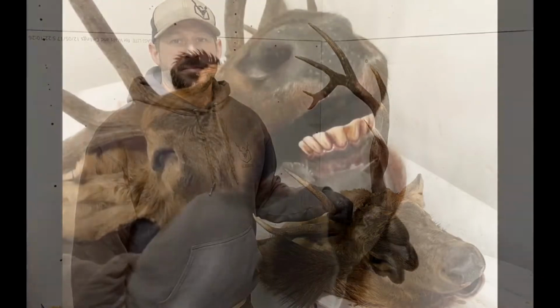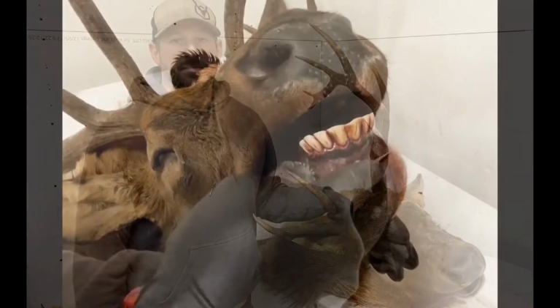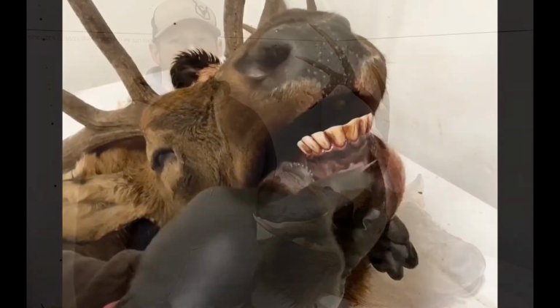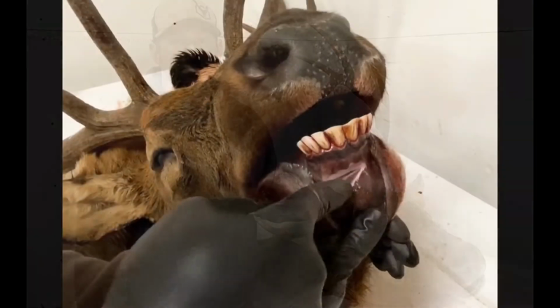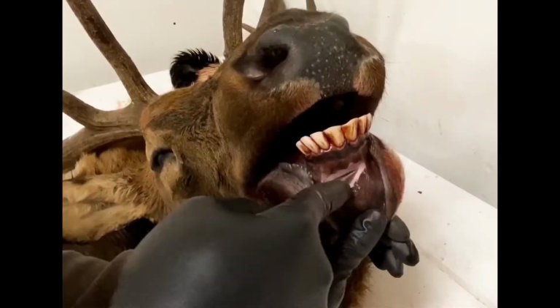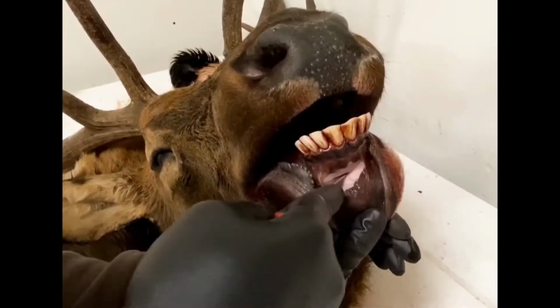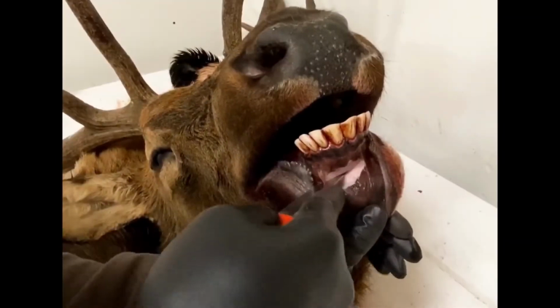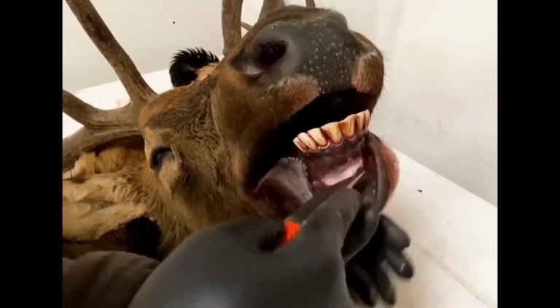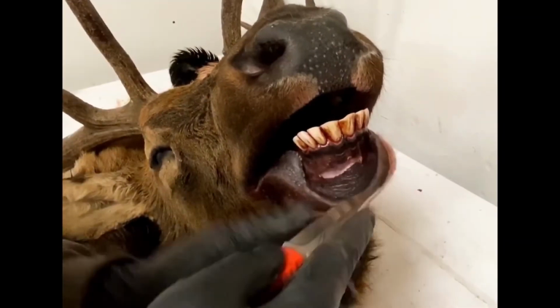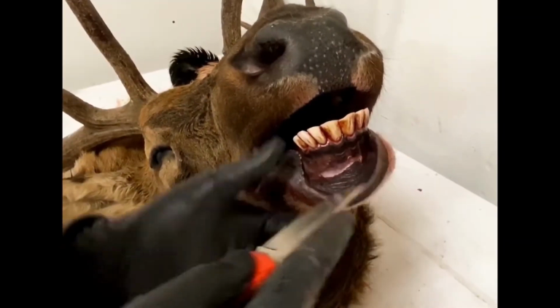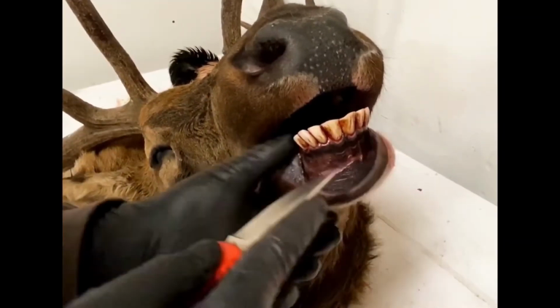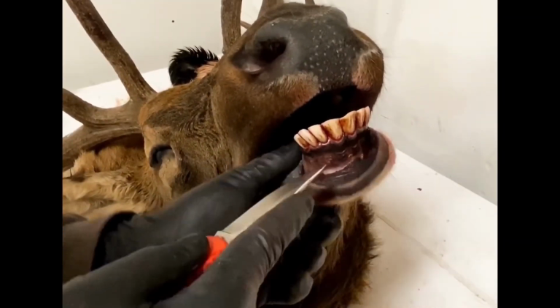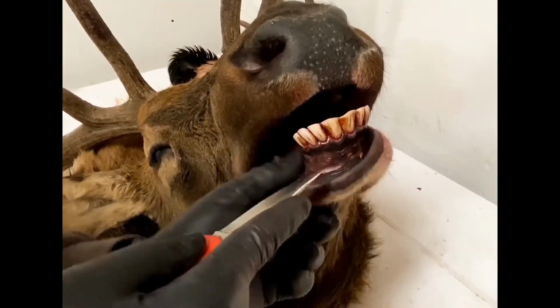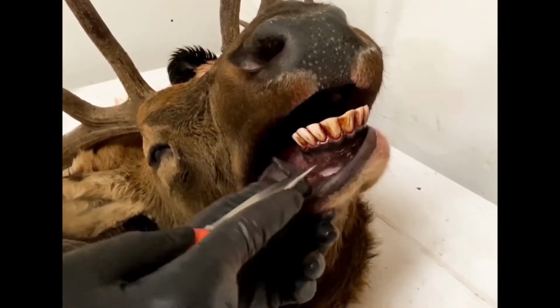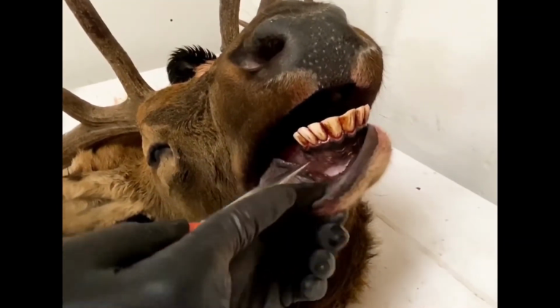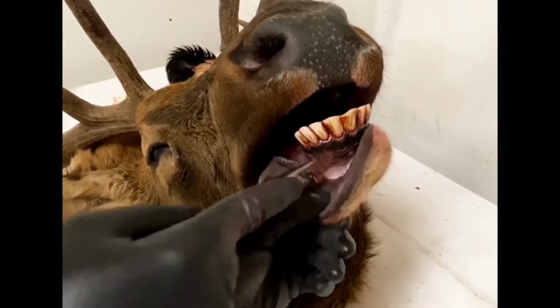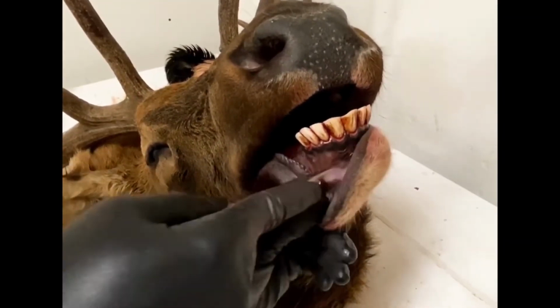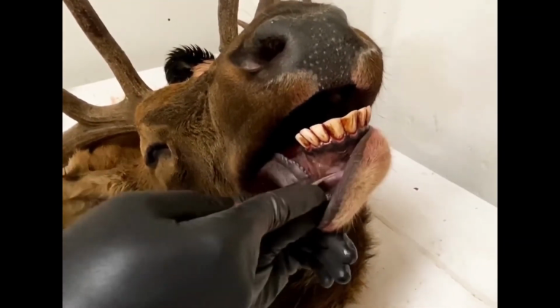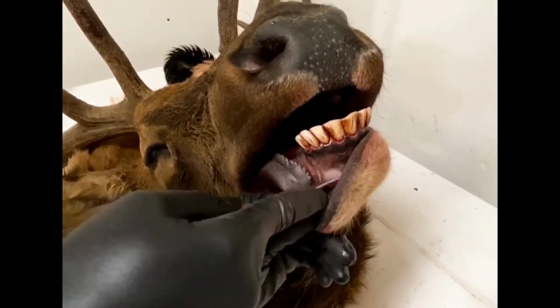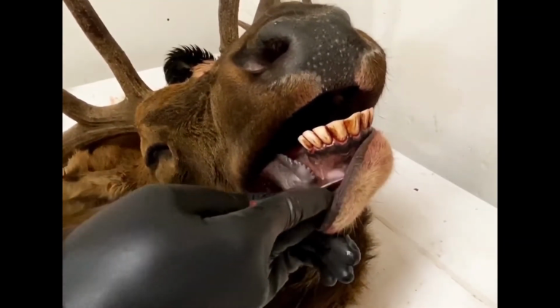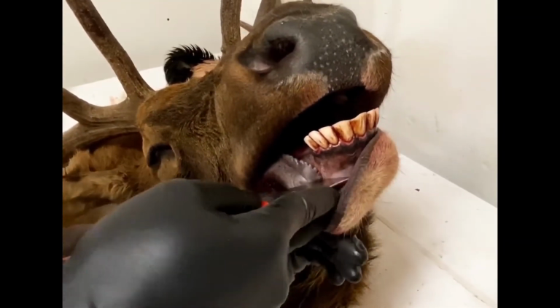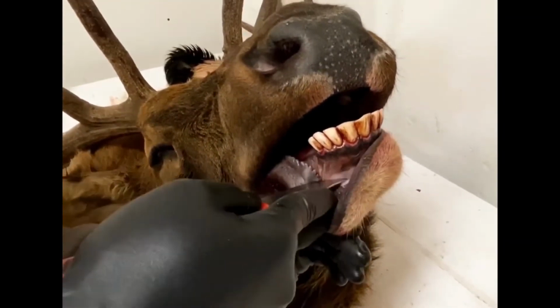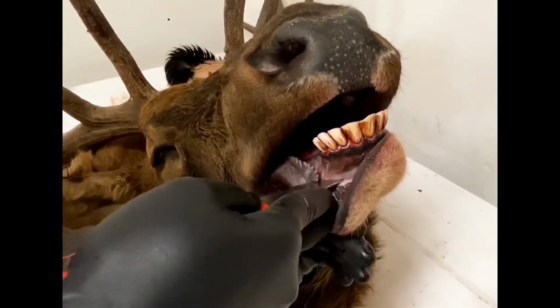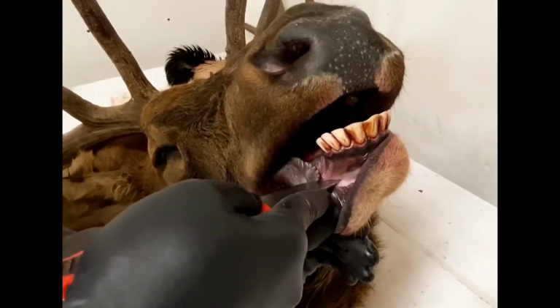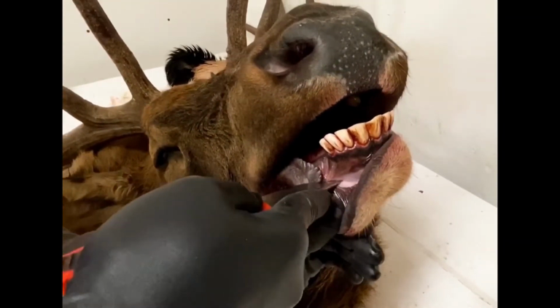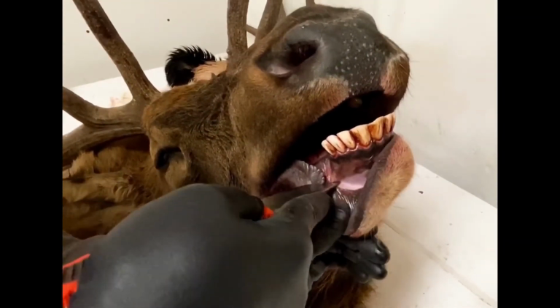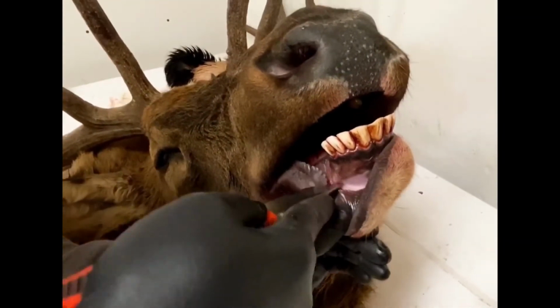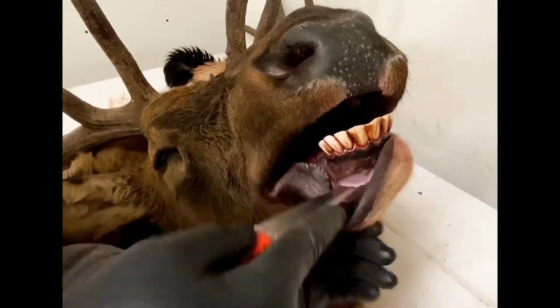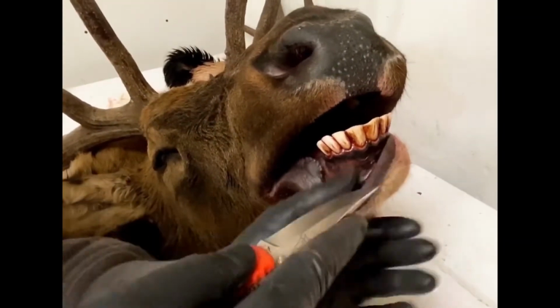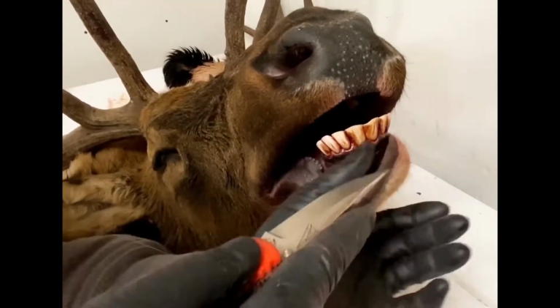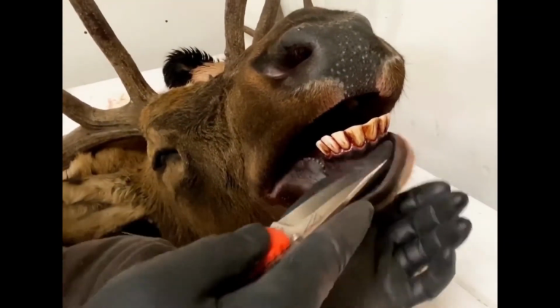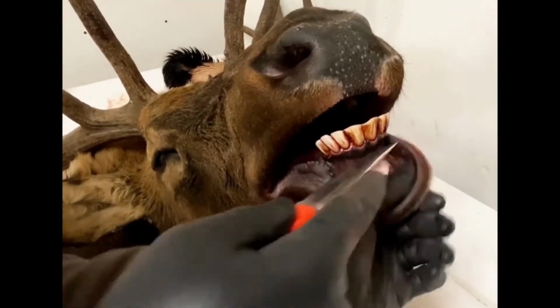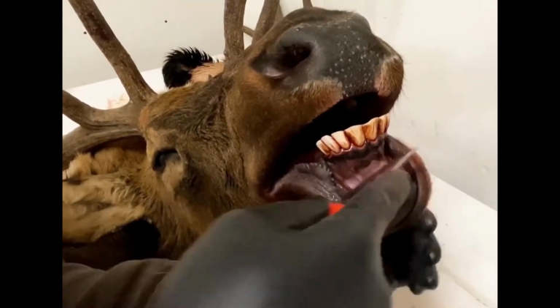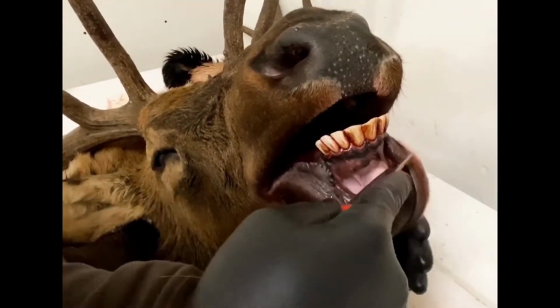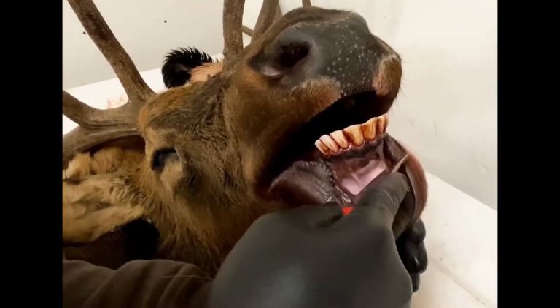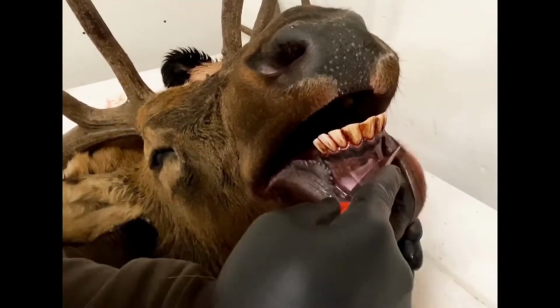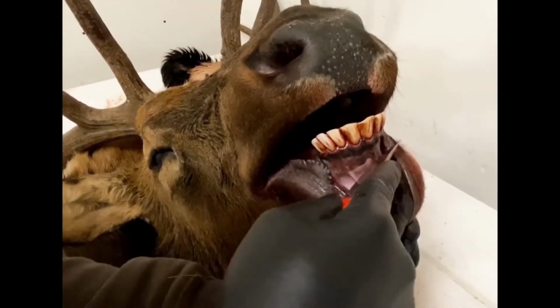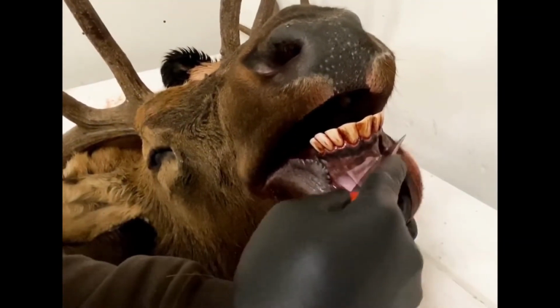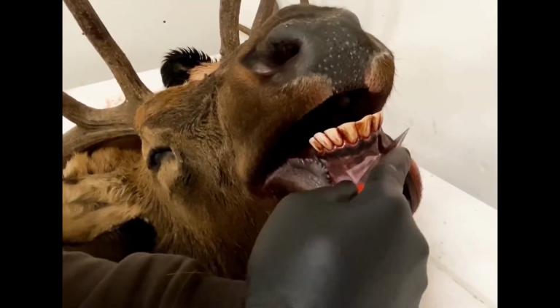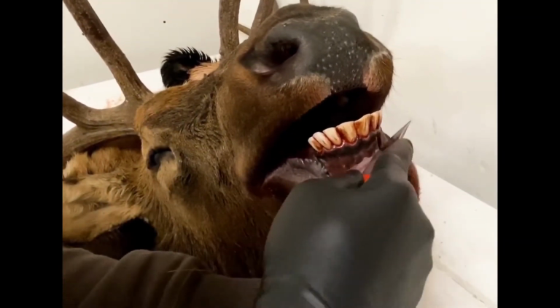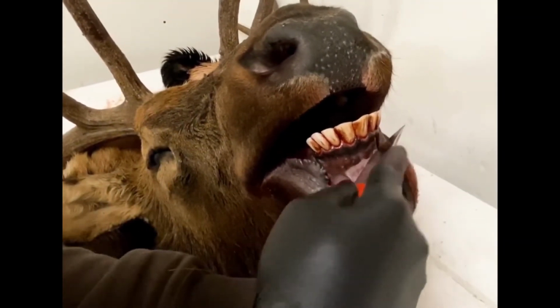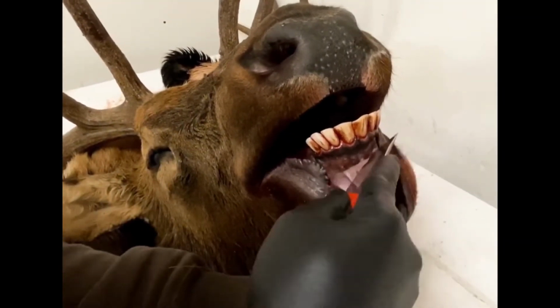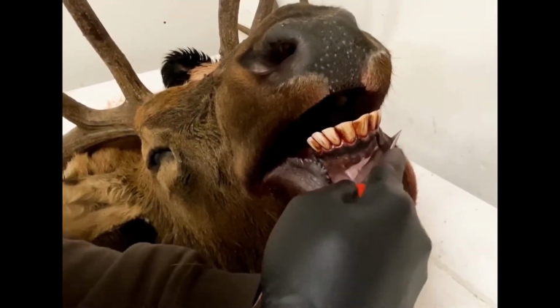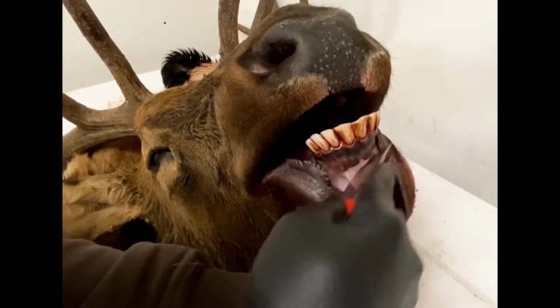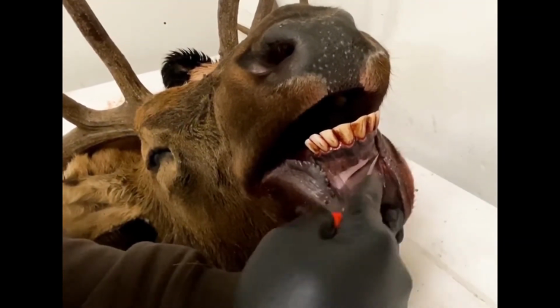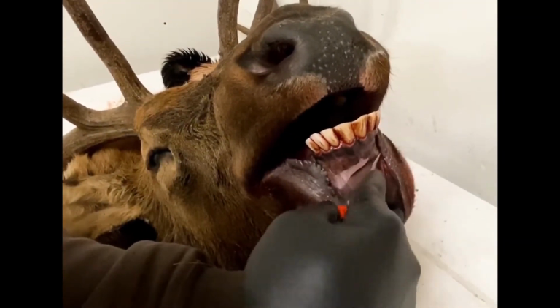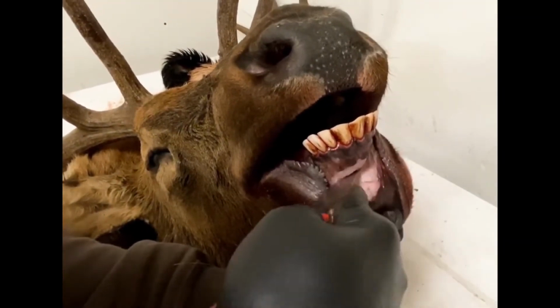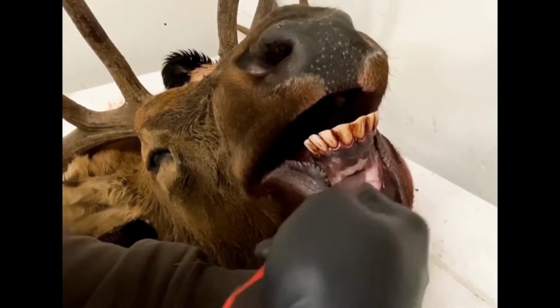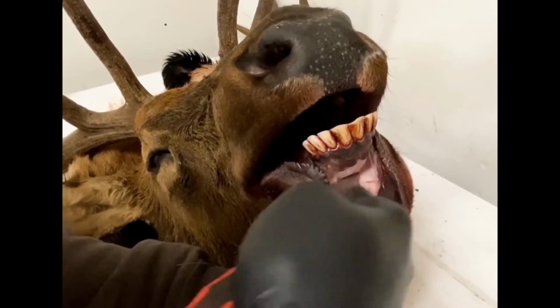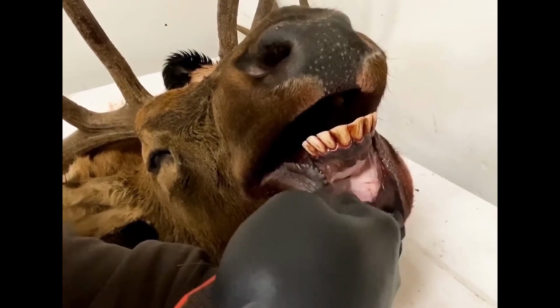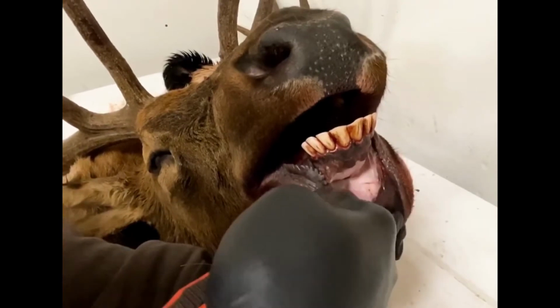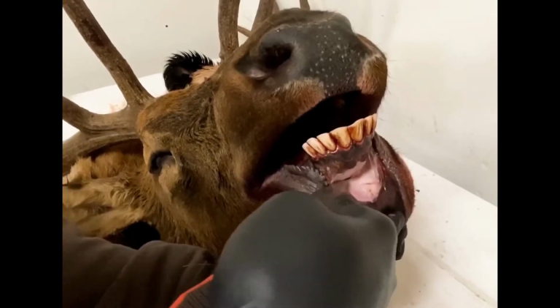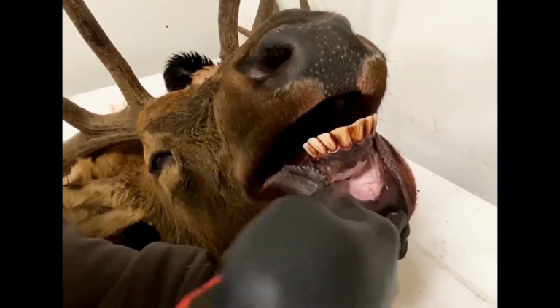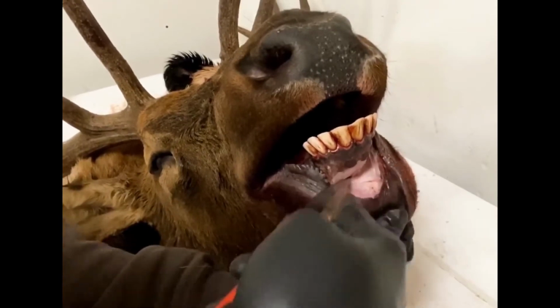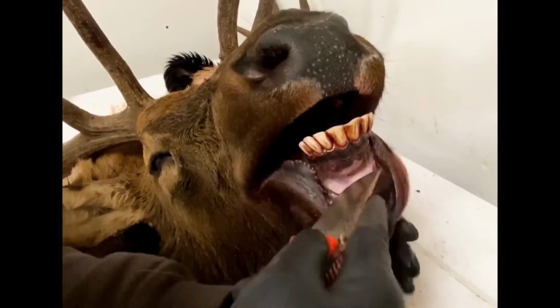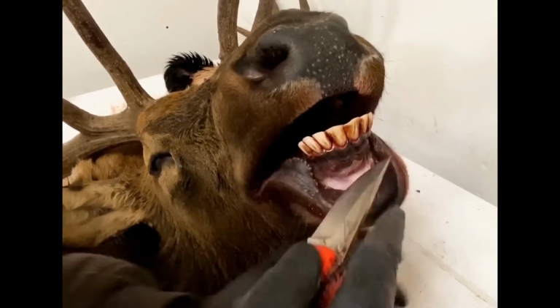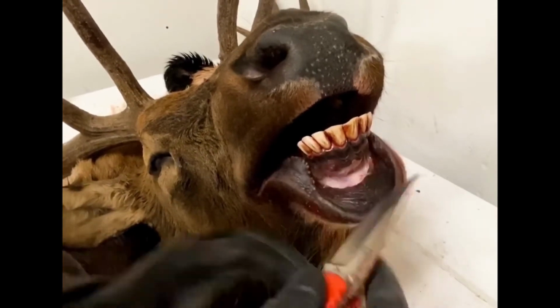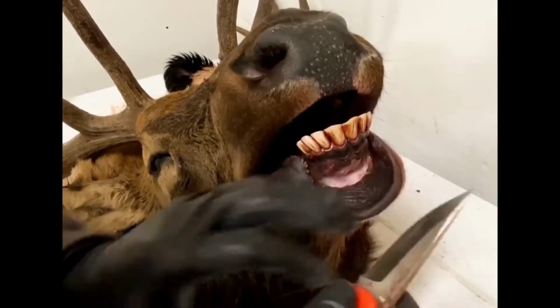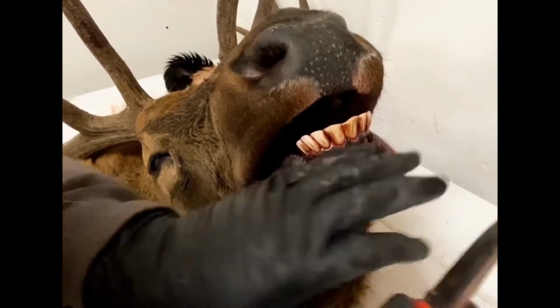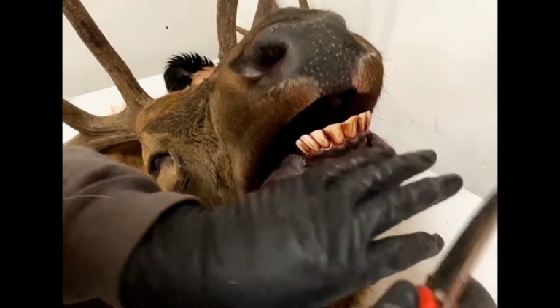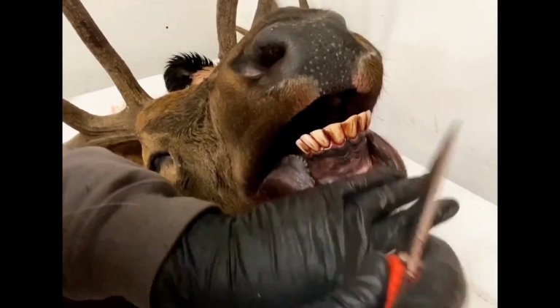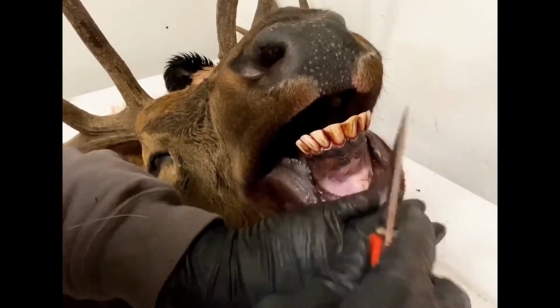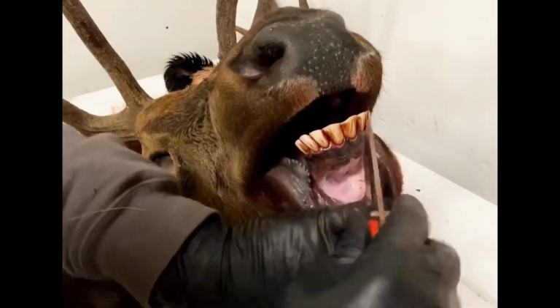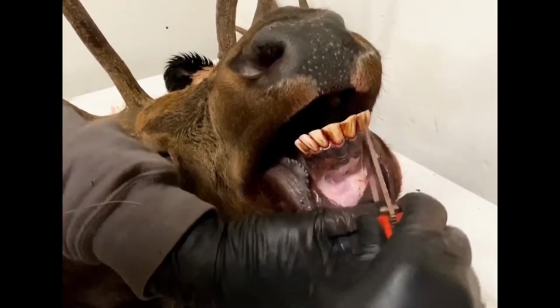This elk is going to be mounted, so anything we do here is not going to affect the ability of your taxidermist to do the mount.